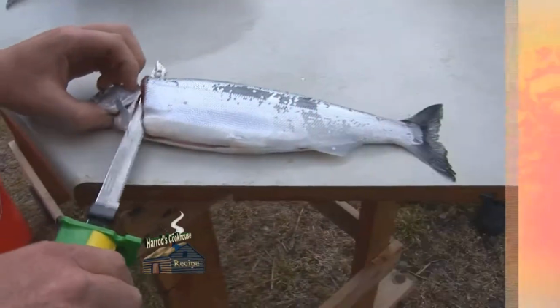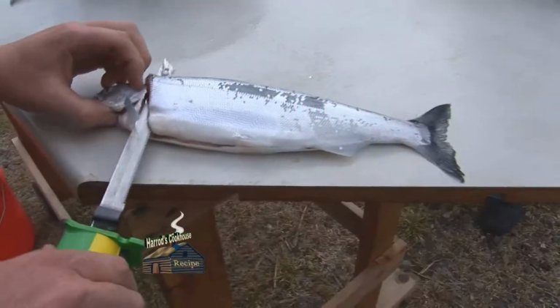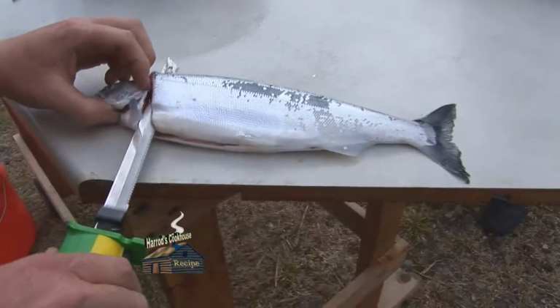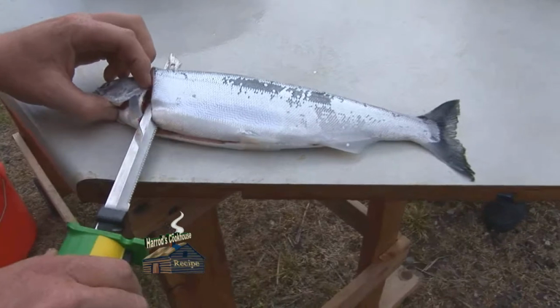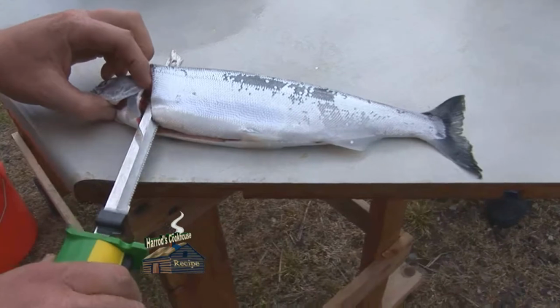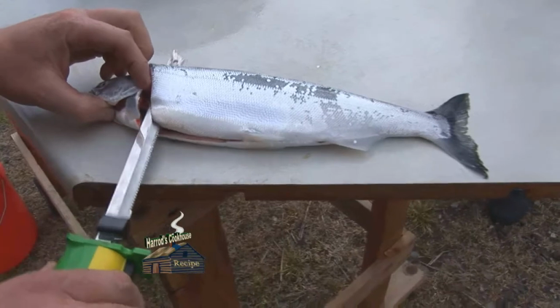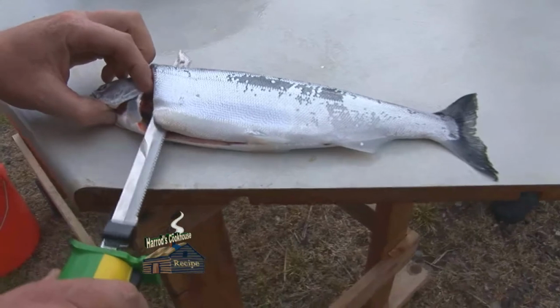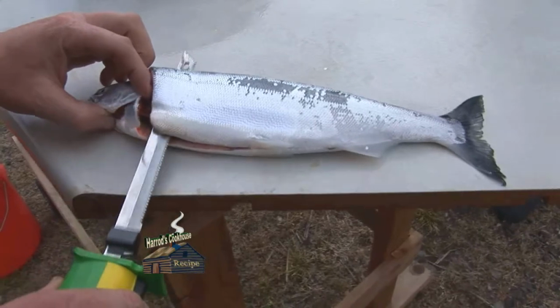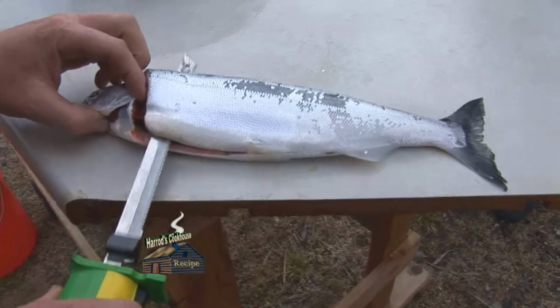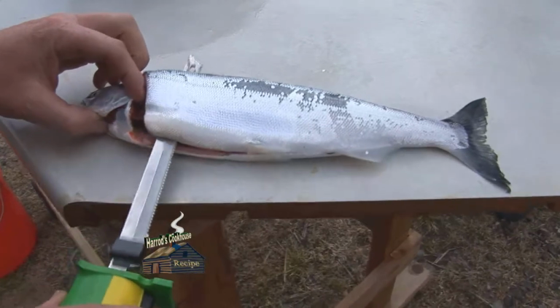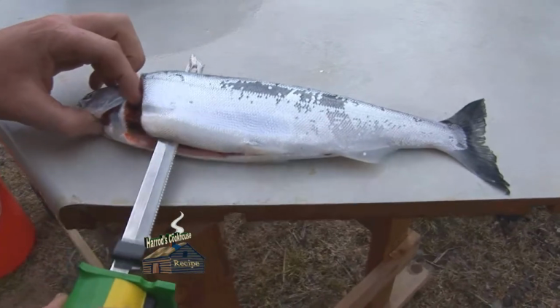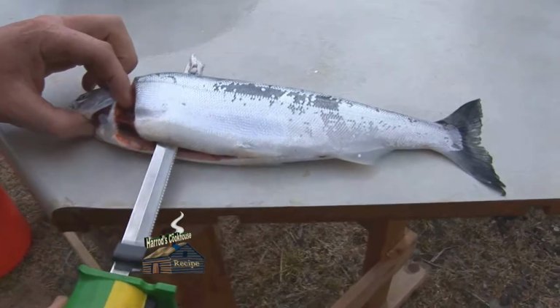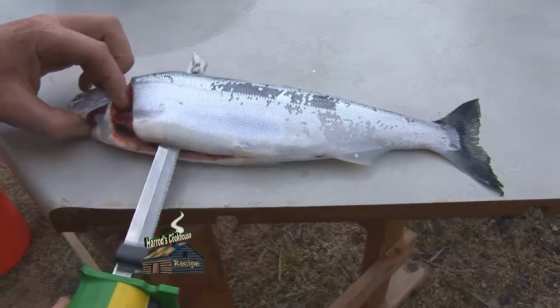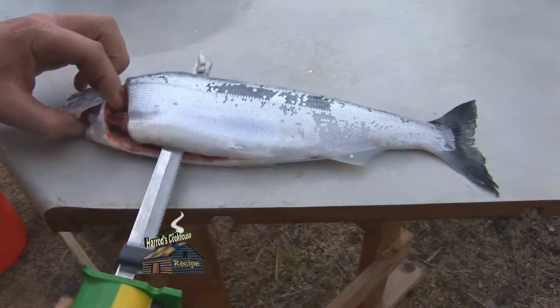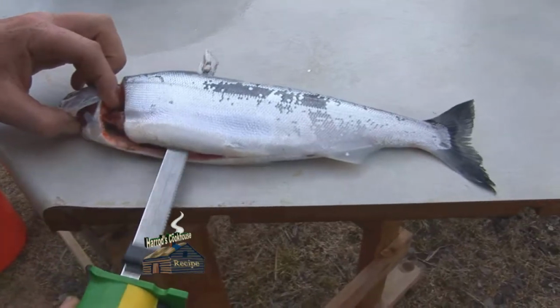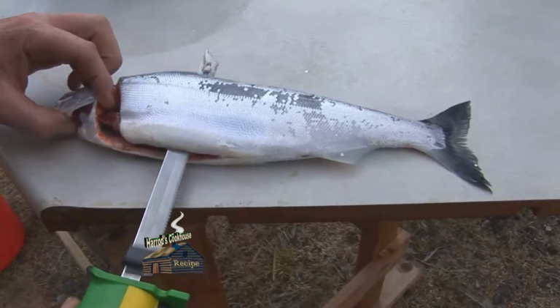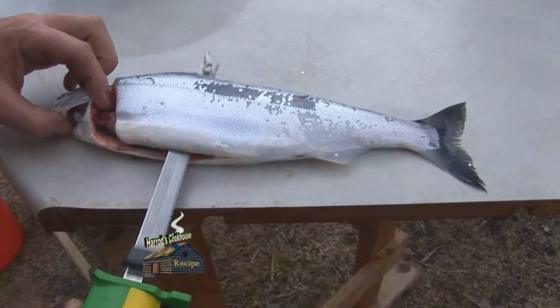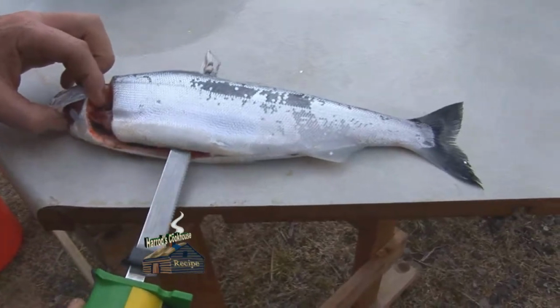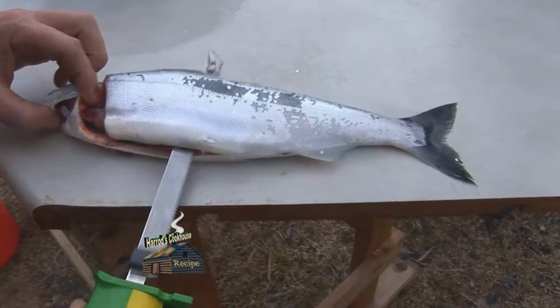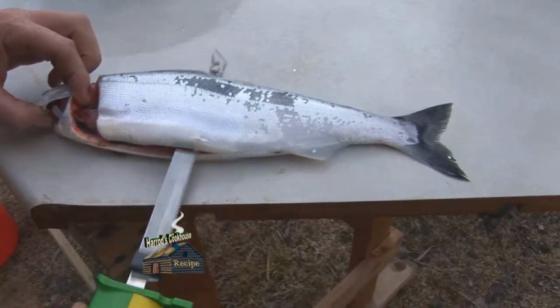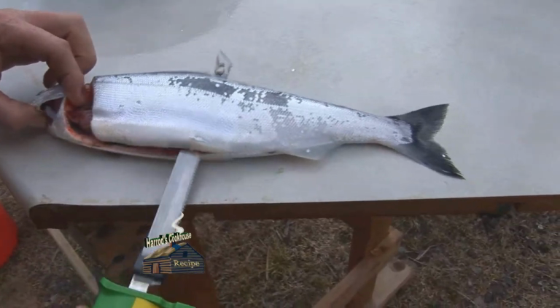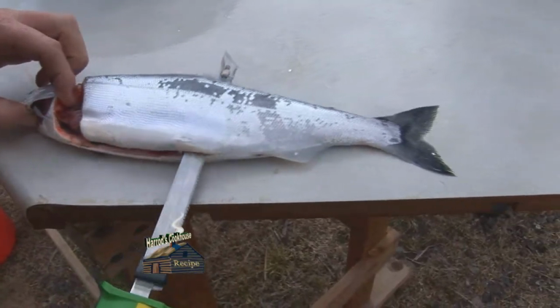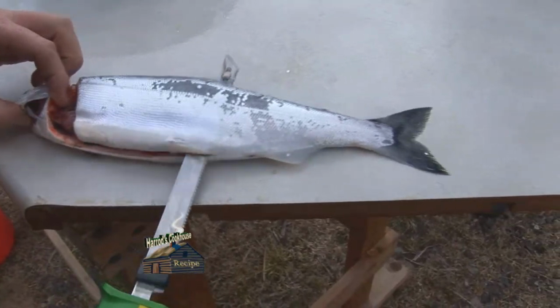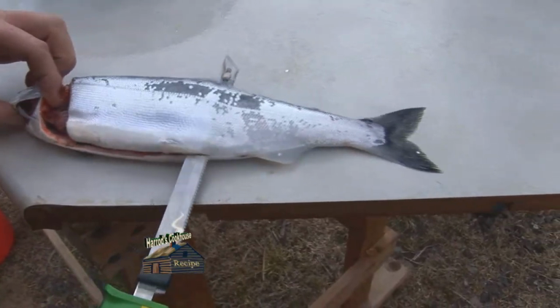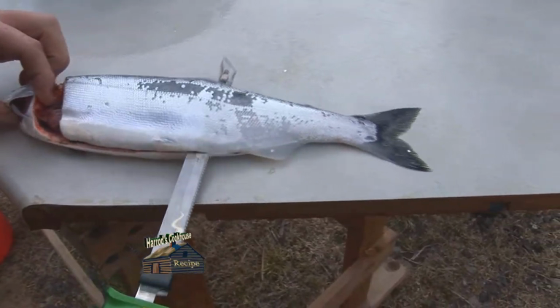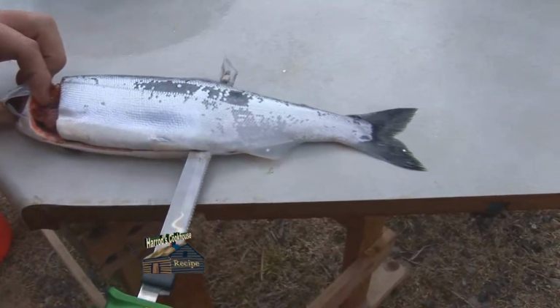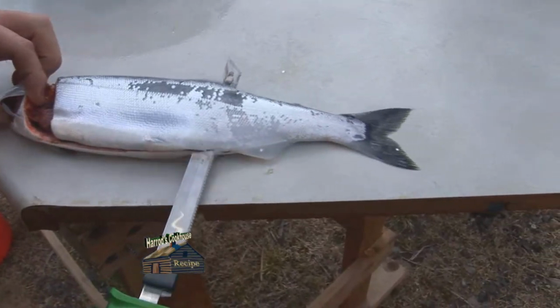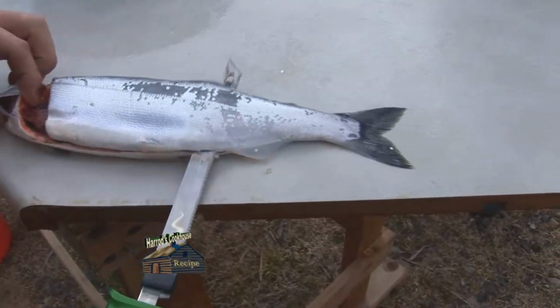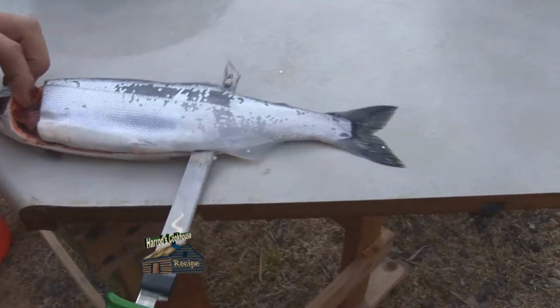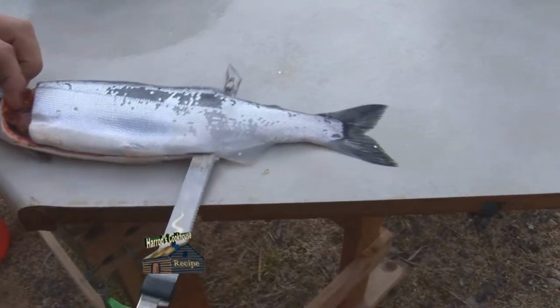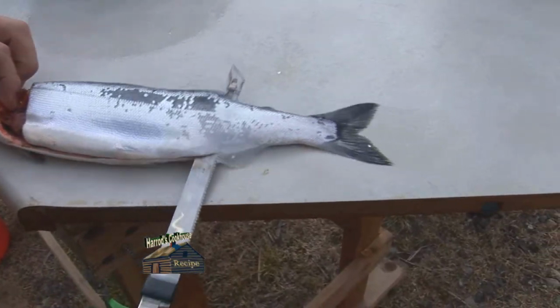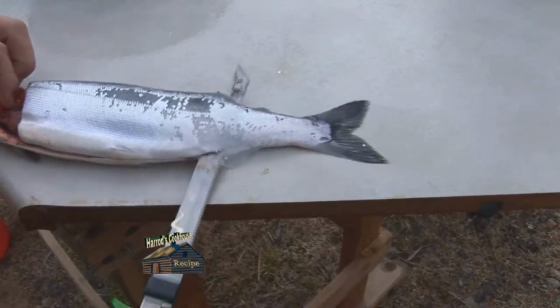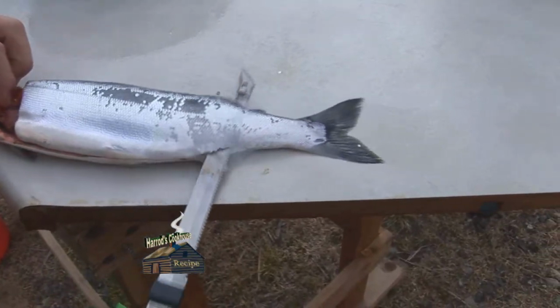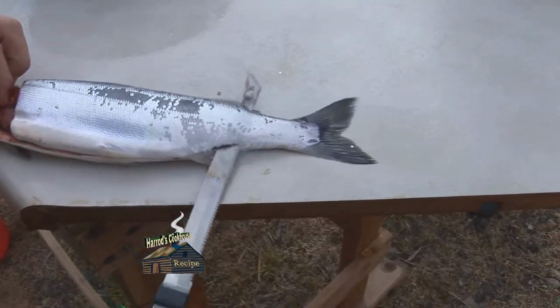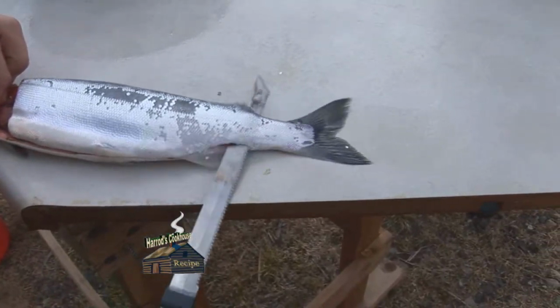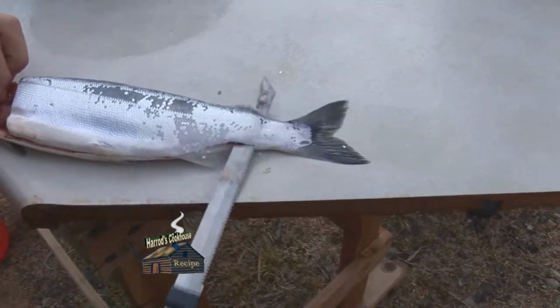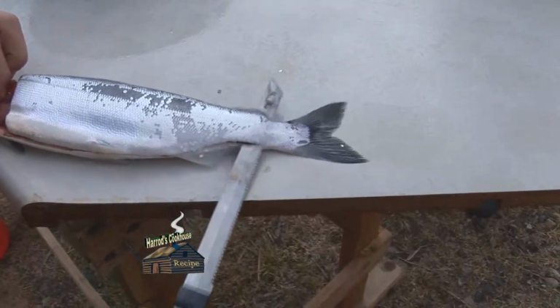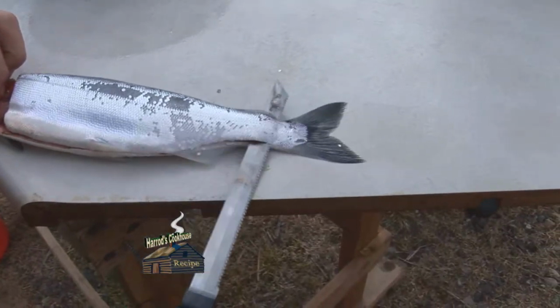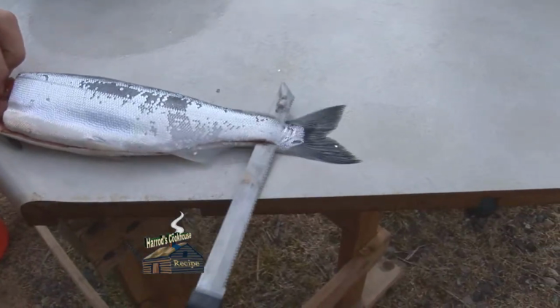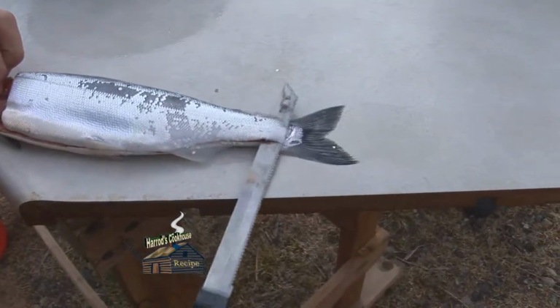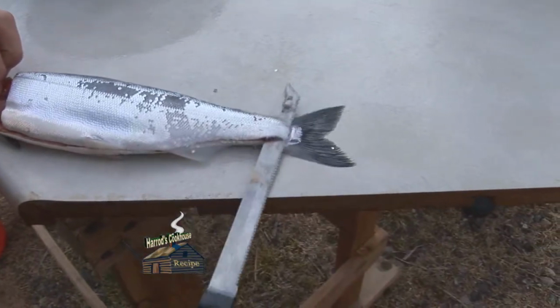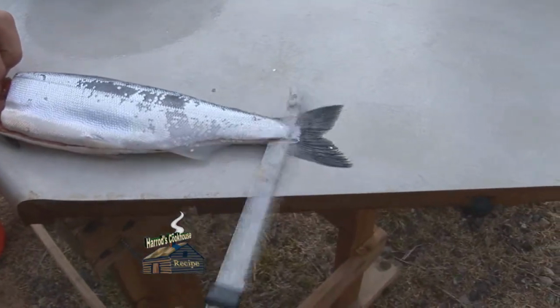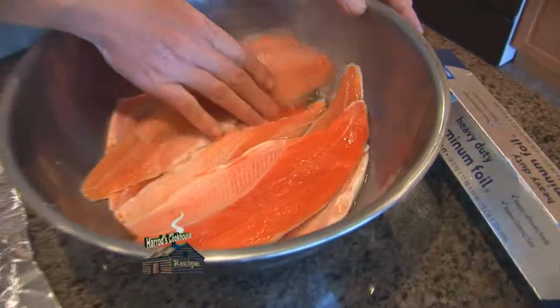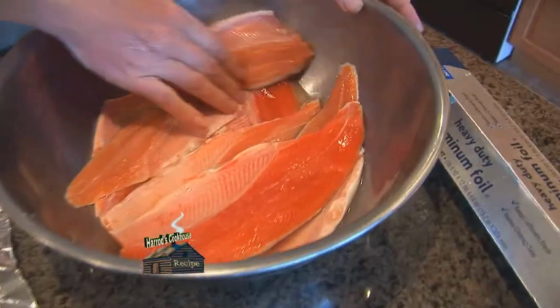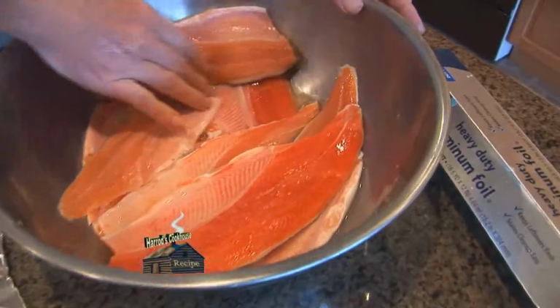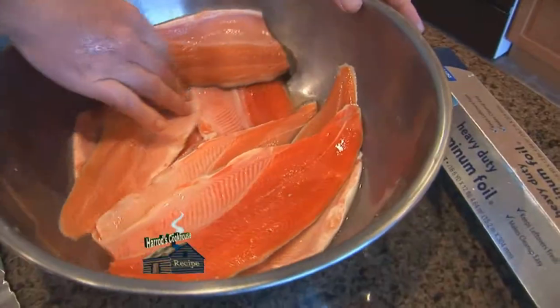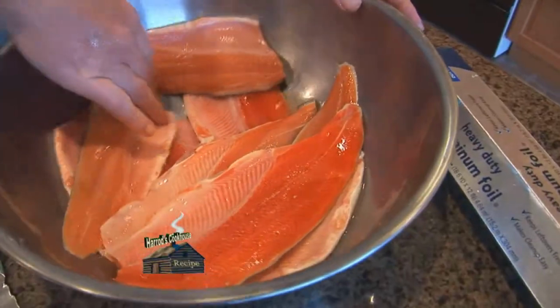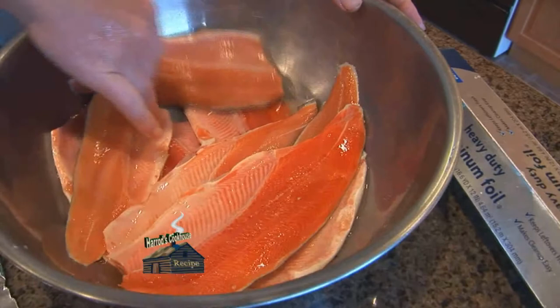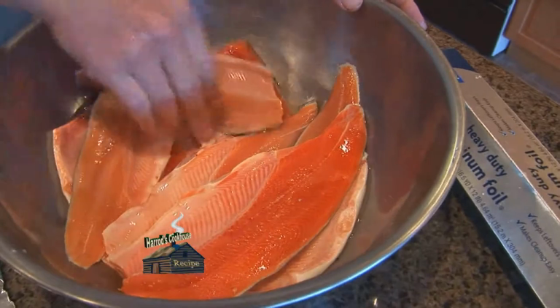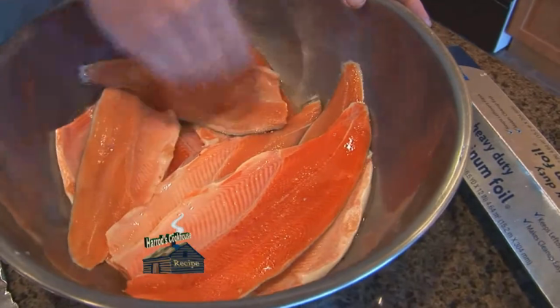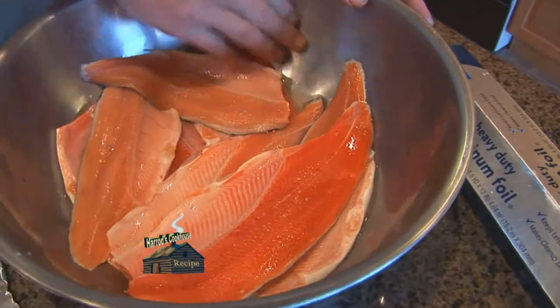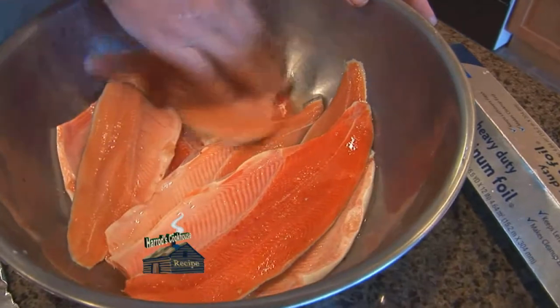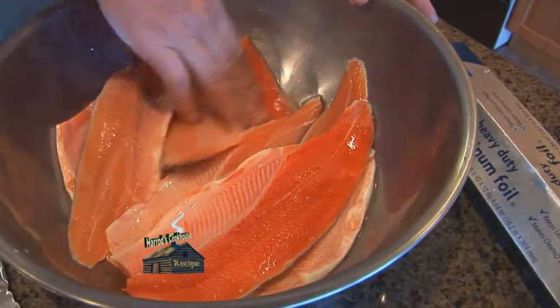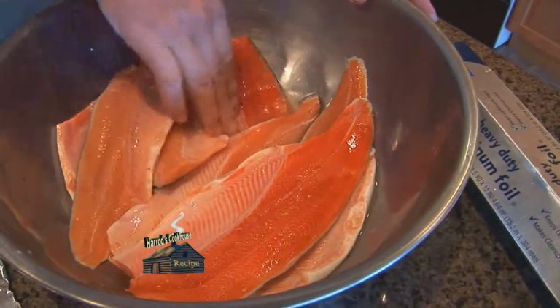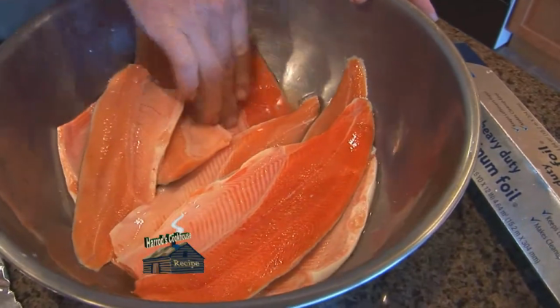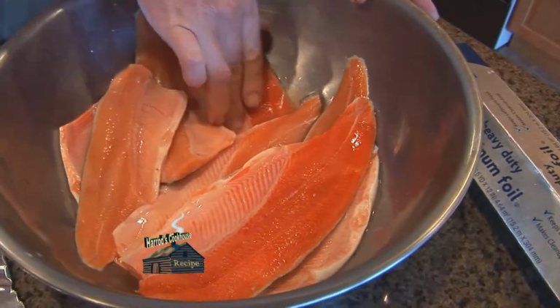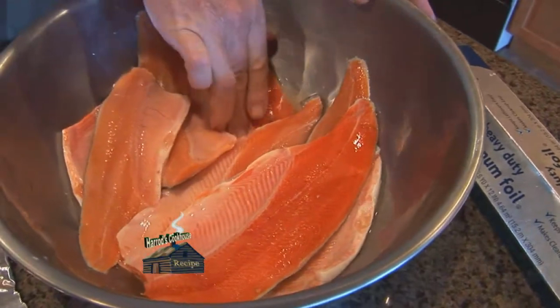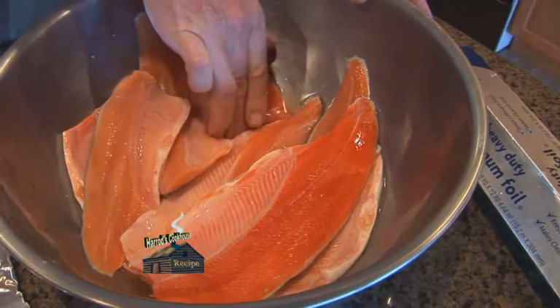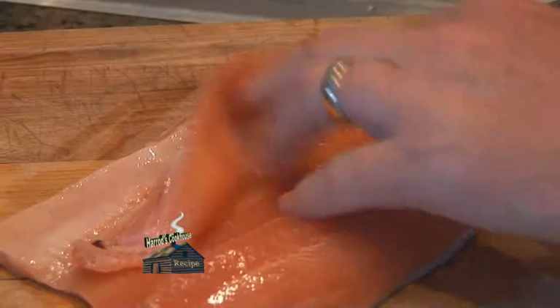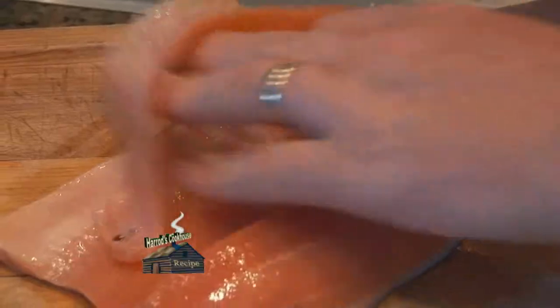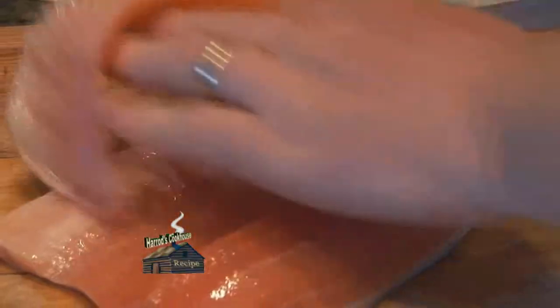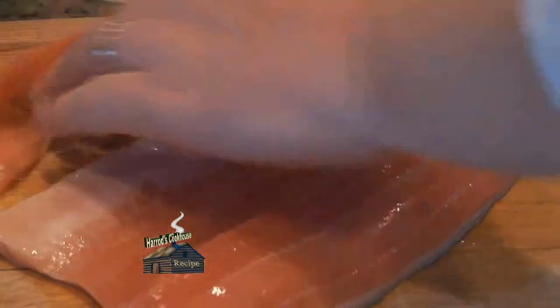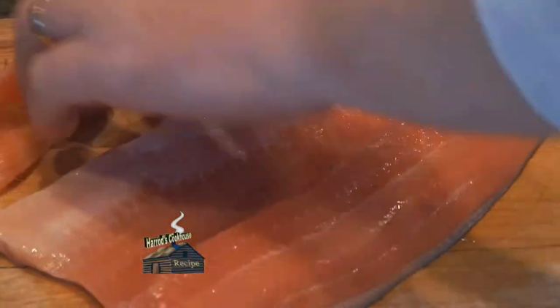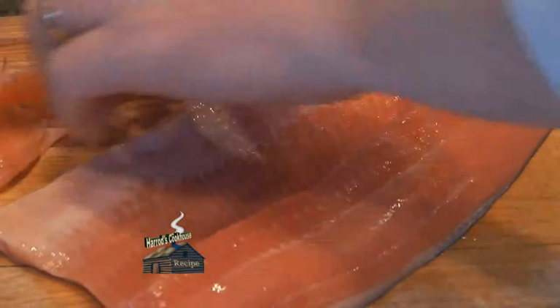Filet fresh fish with an electric knife for a perfect kokanee filet. If desired, remove rib bones with a filet knife.